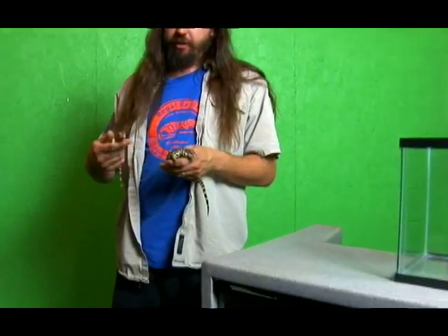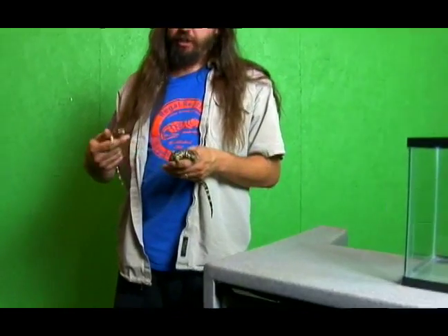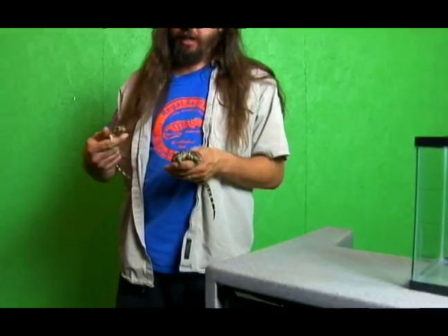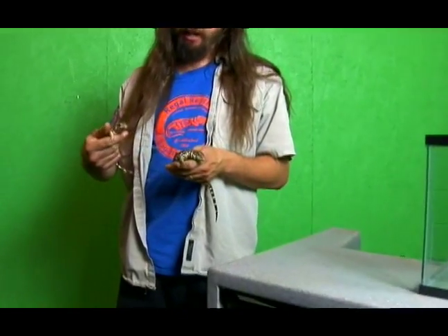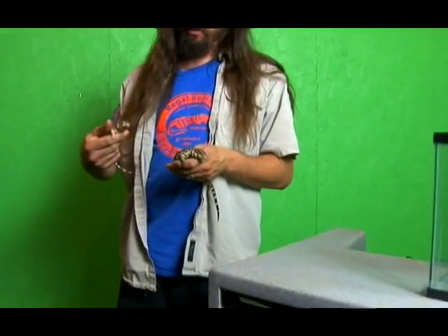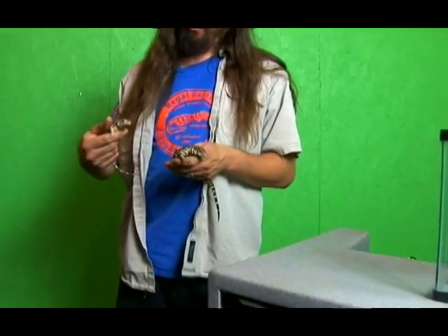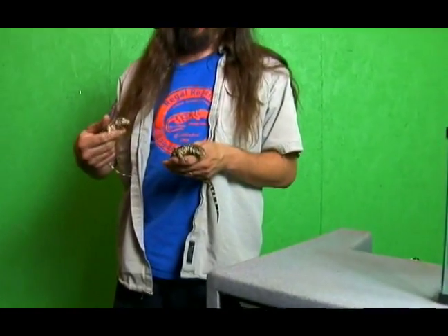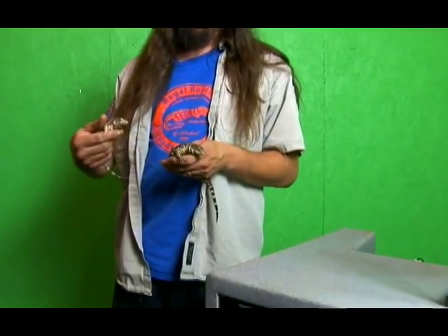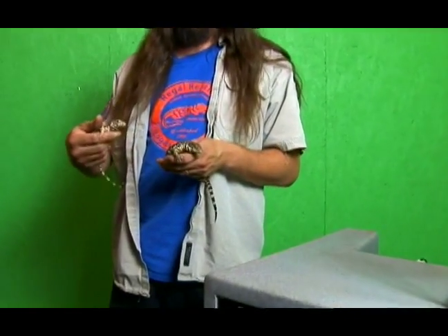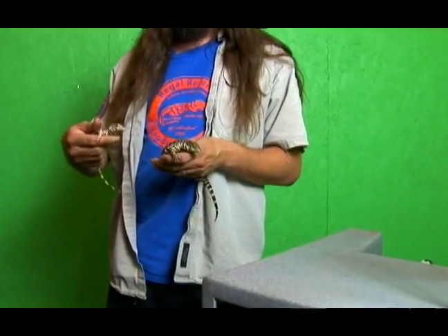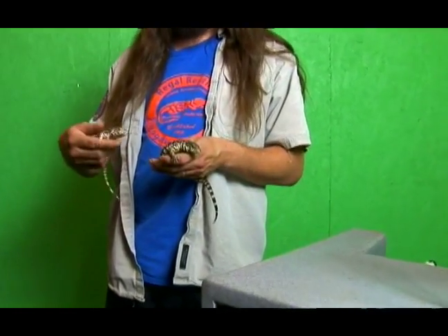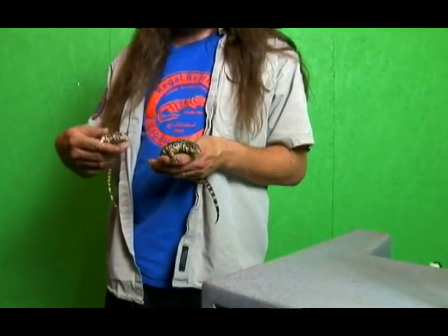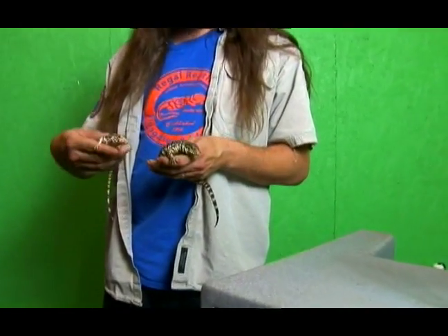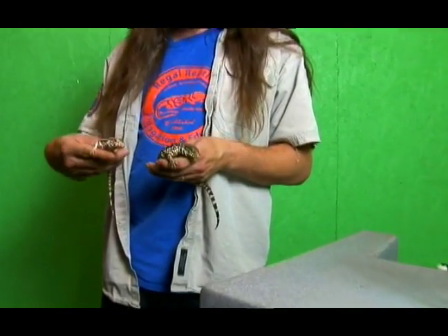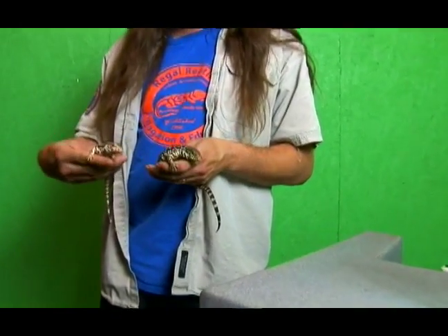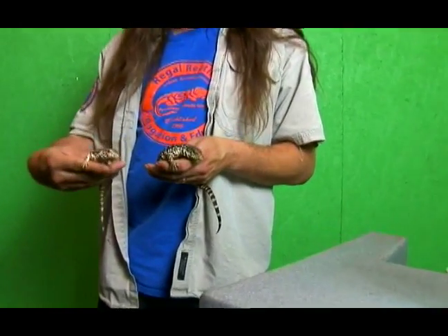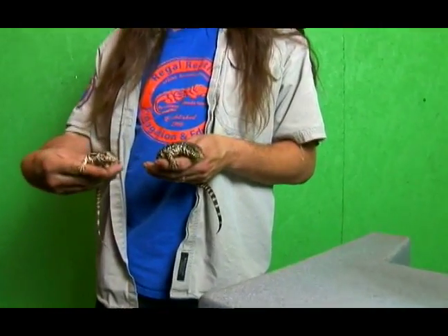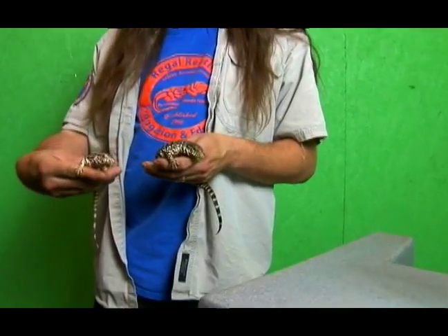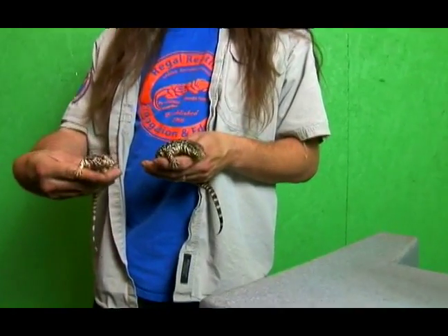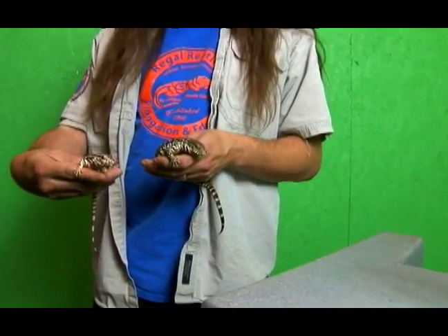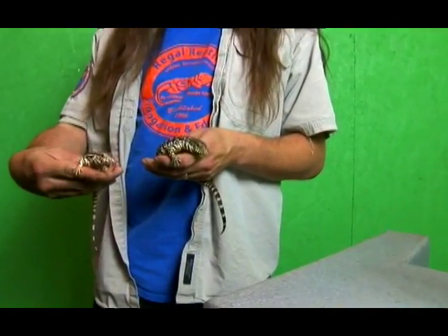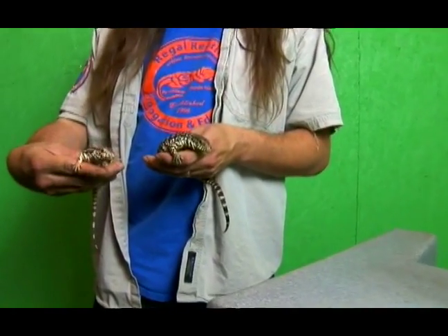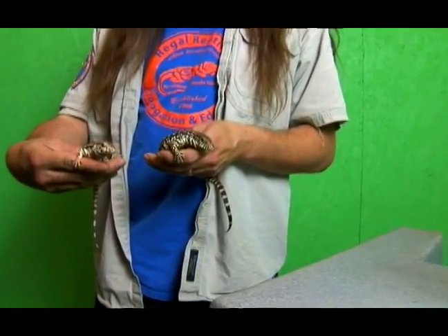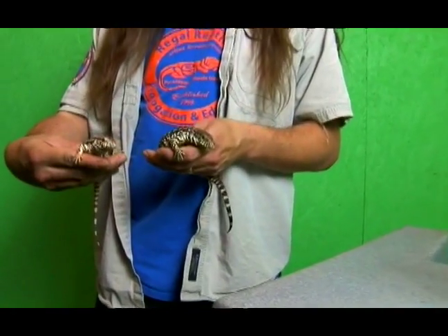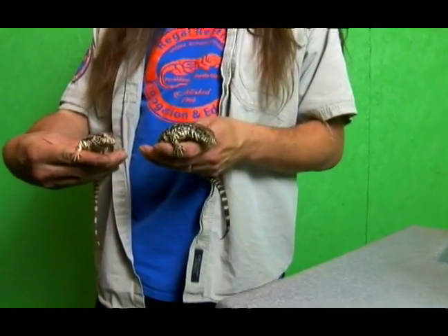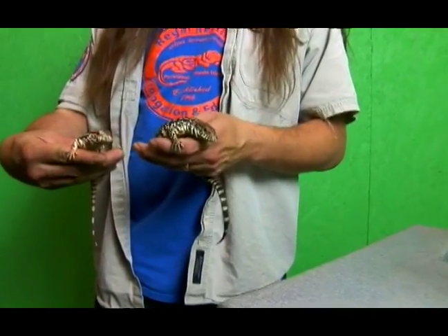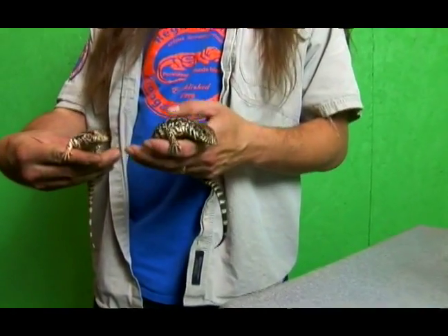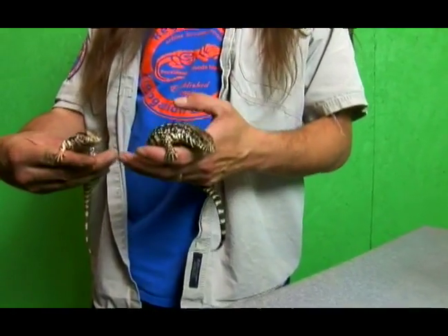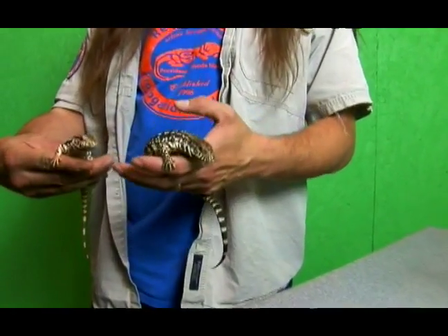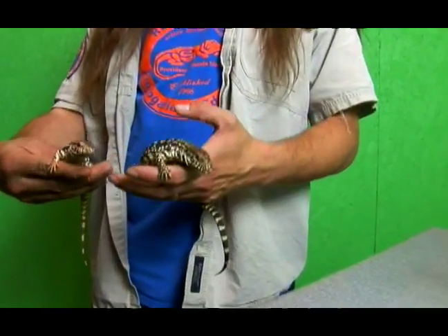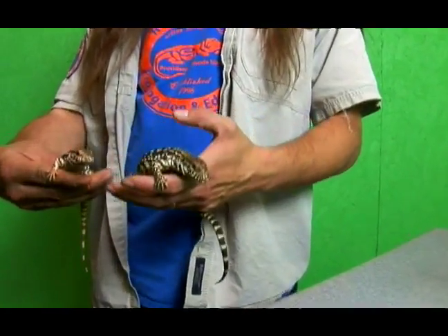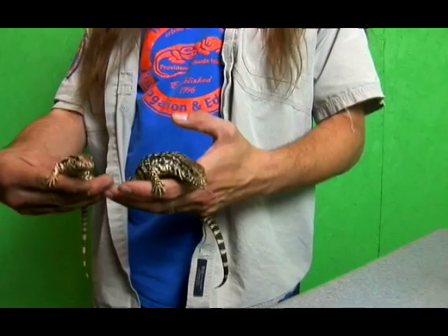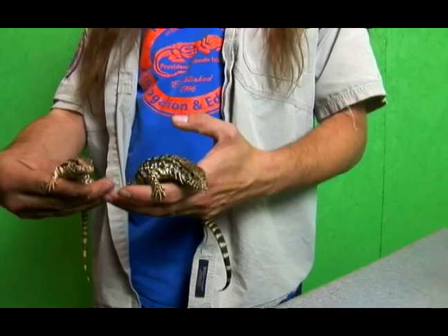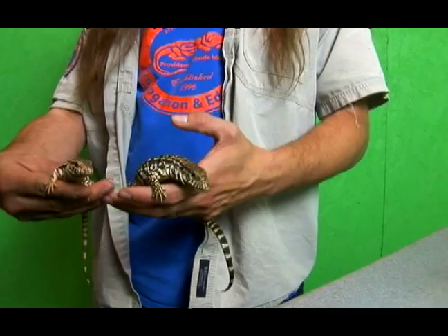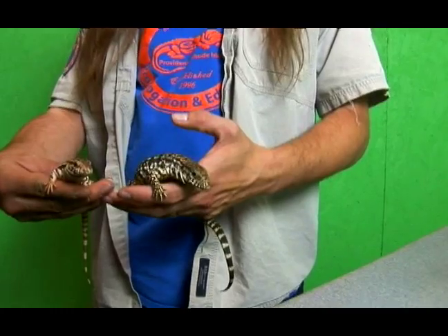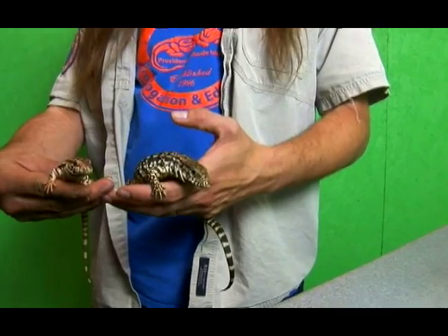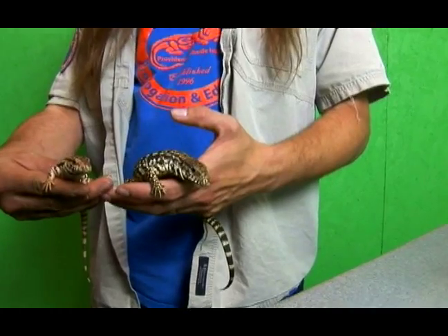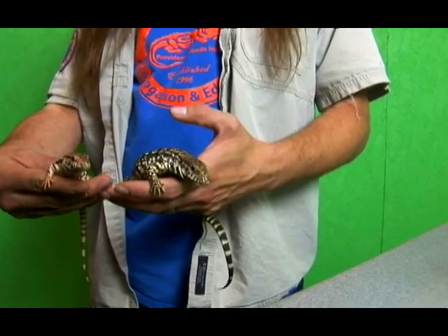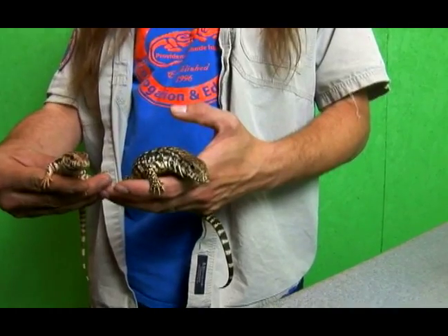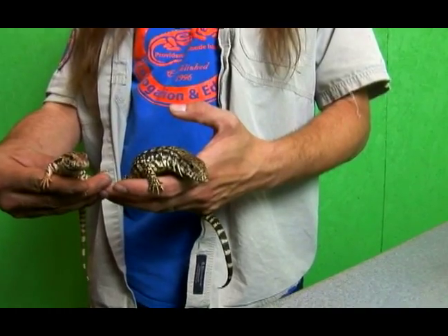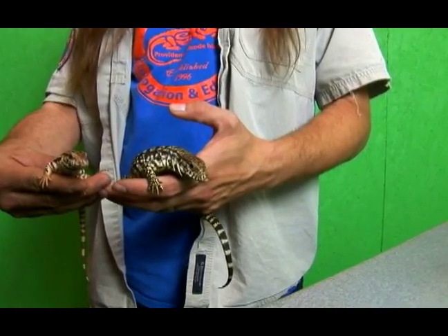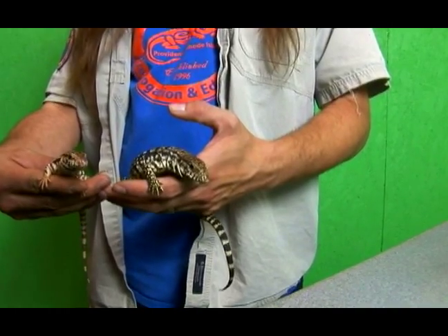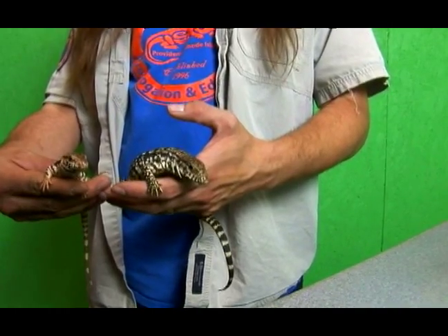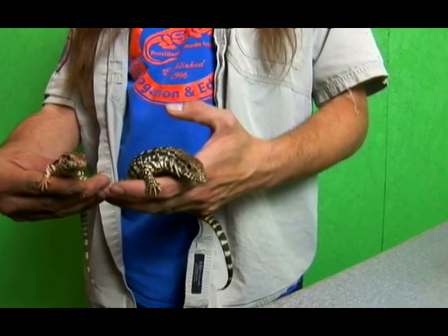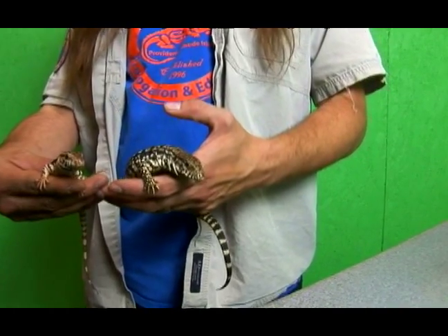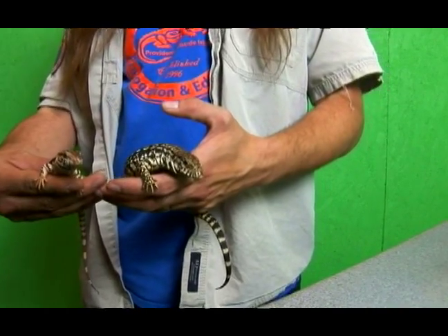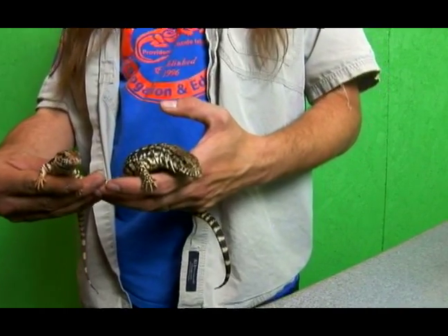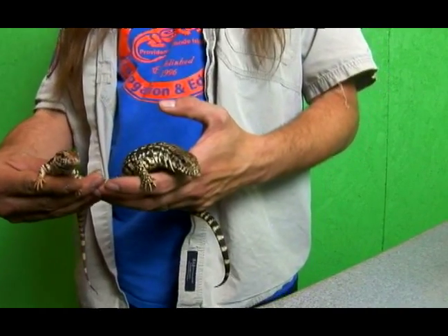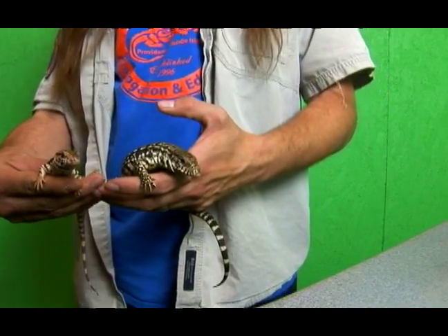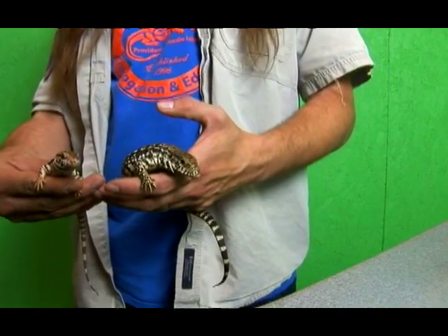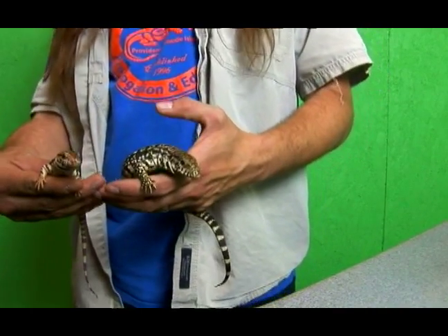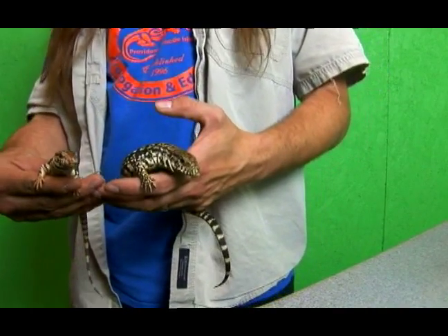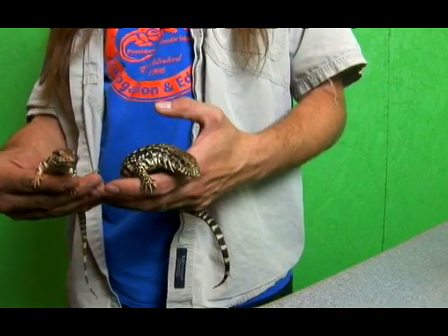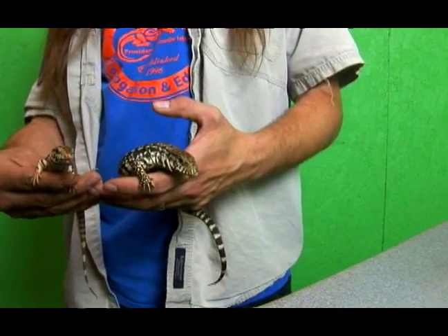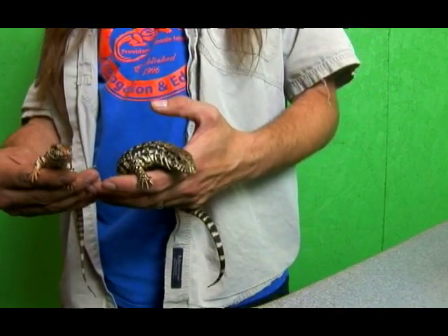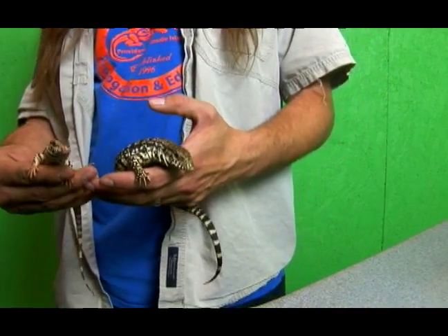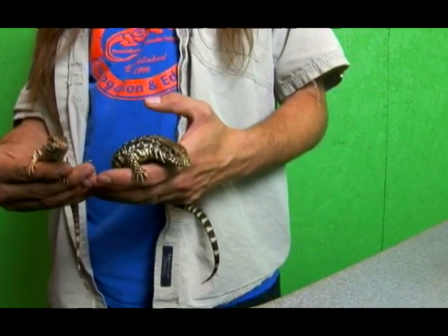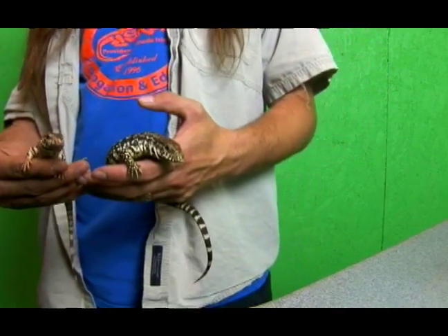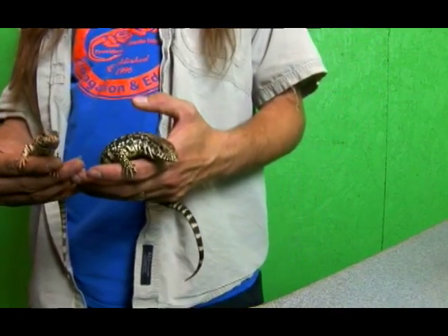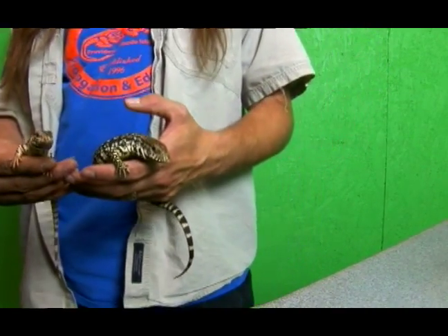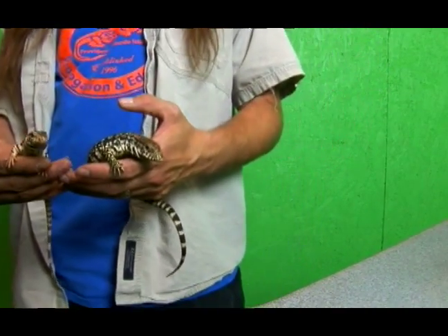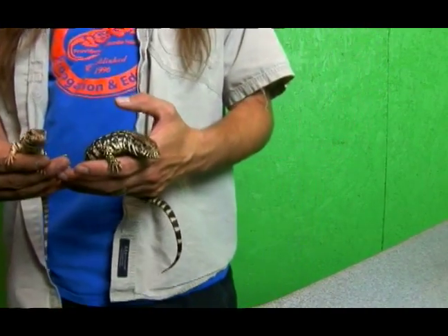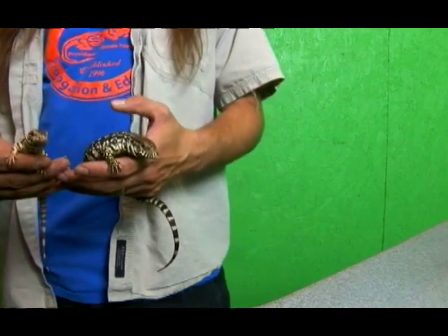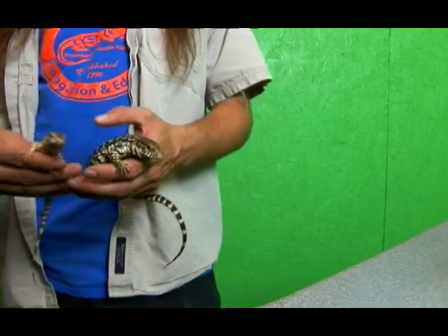Giant Argentine tegus — we've got red ones, and we've got giant Argentine black and whites. And these guys are relatively docile.